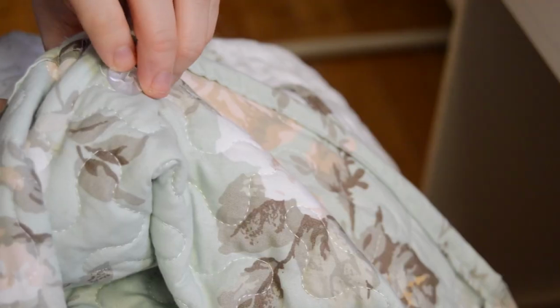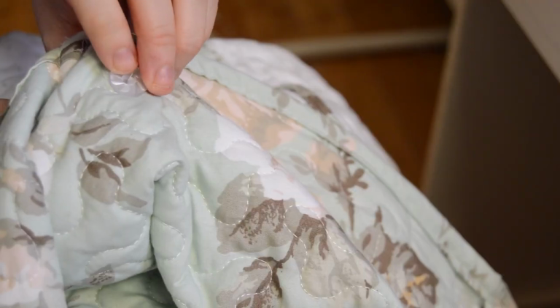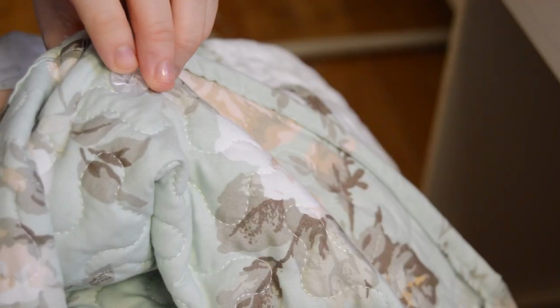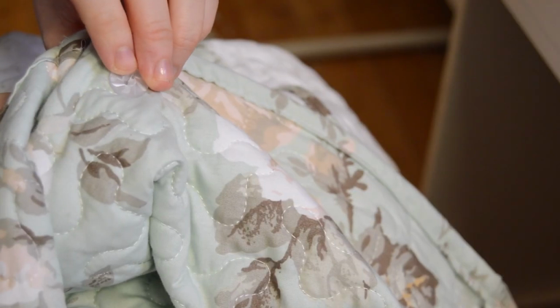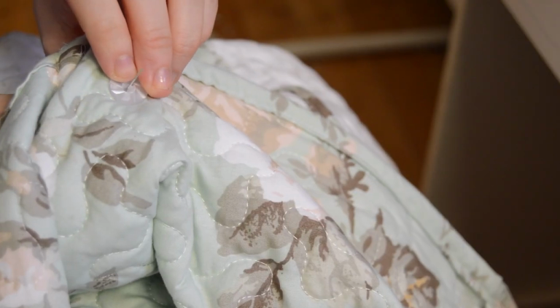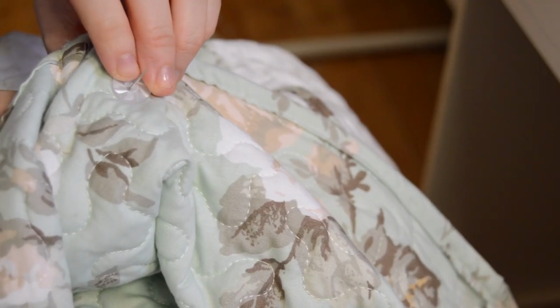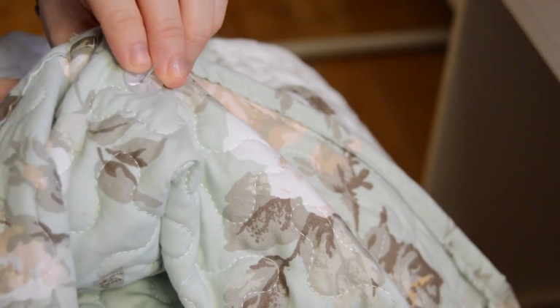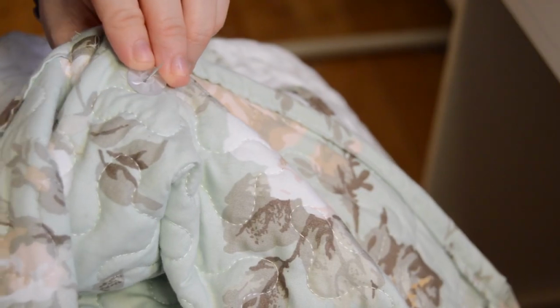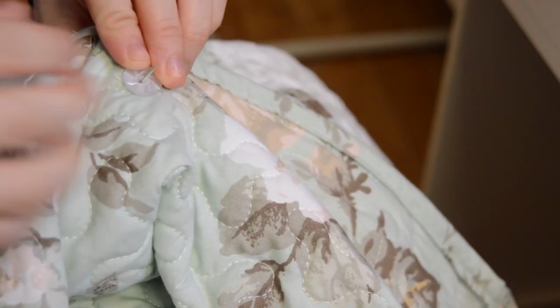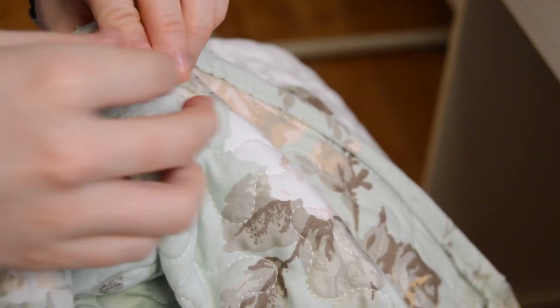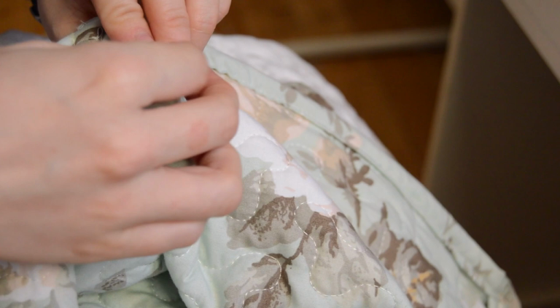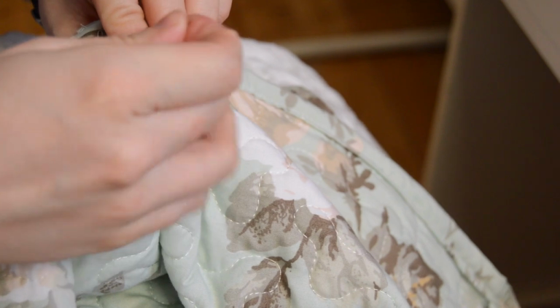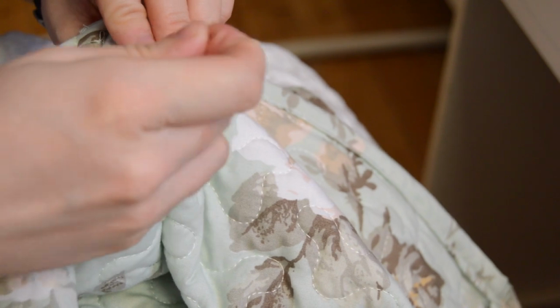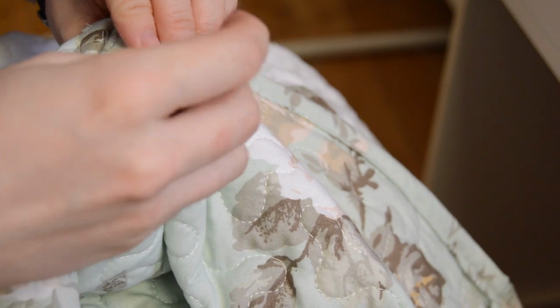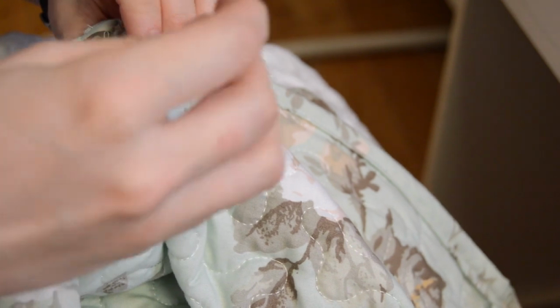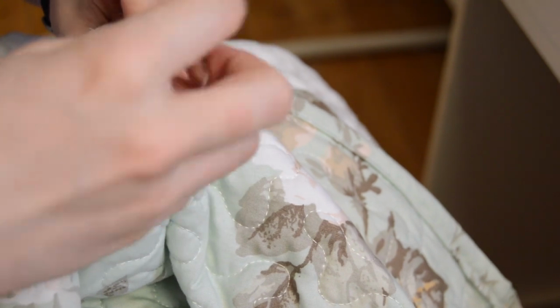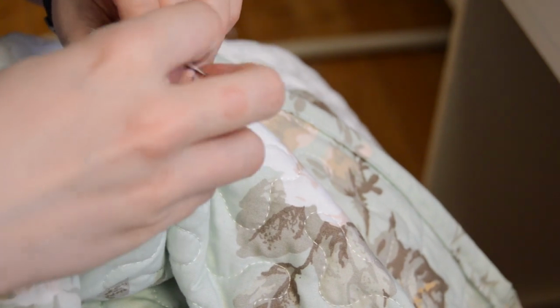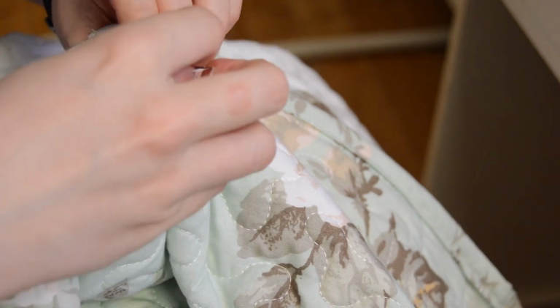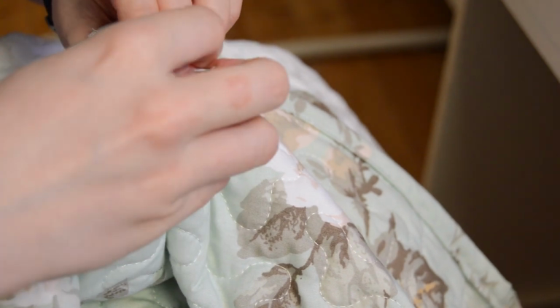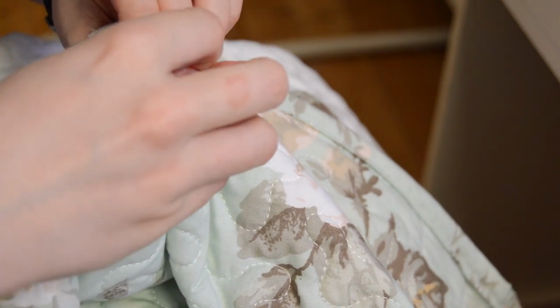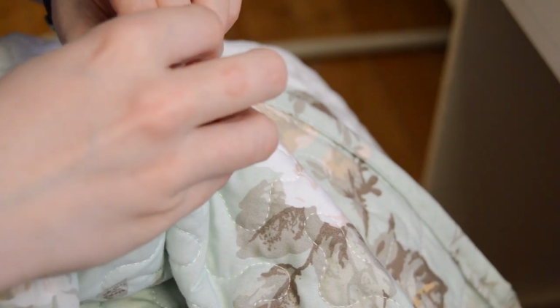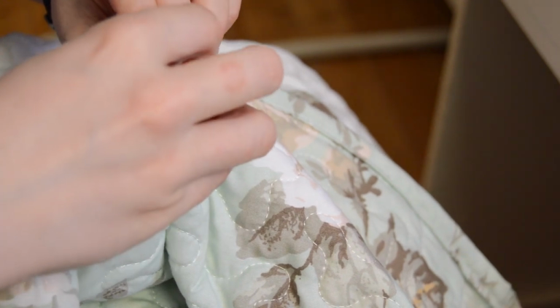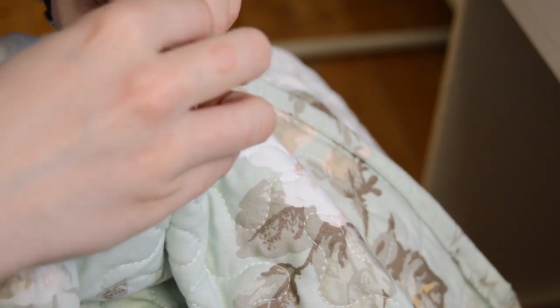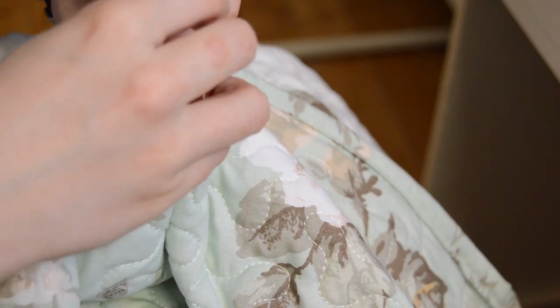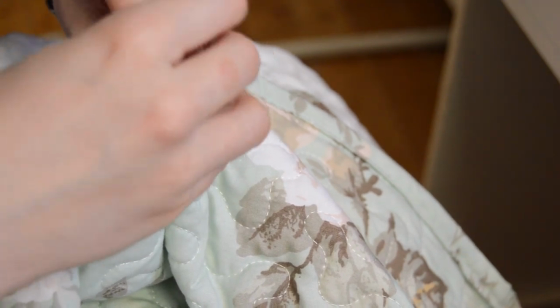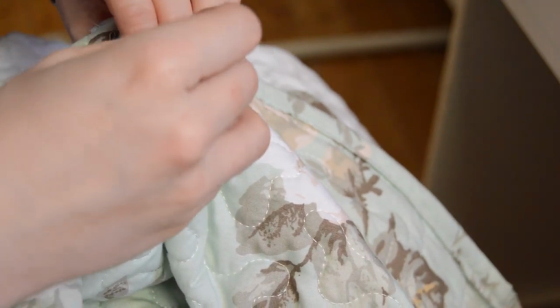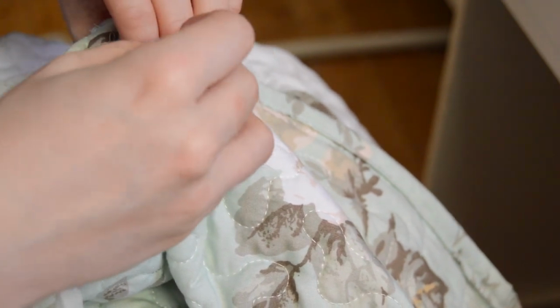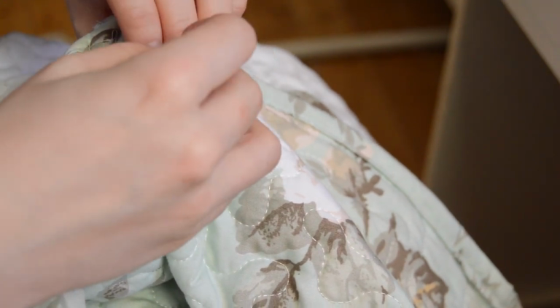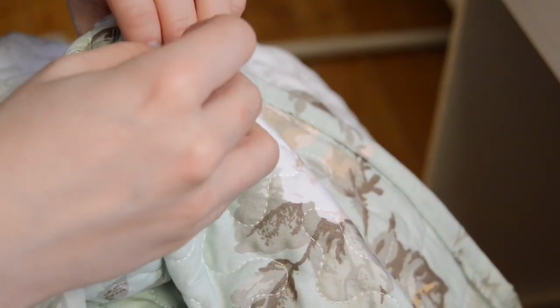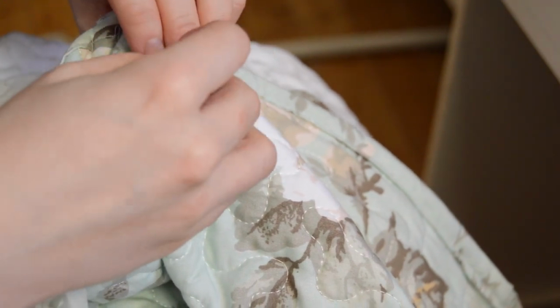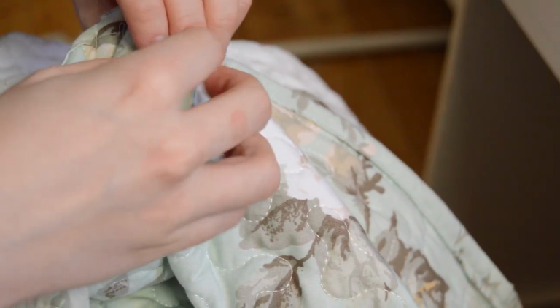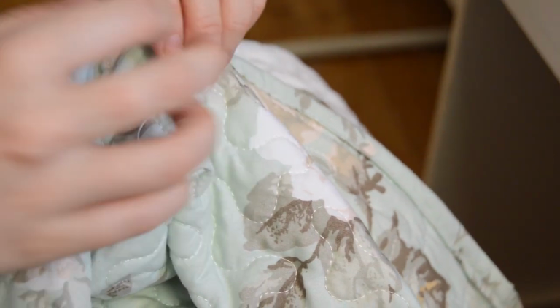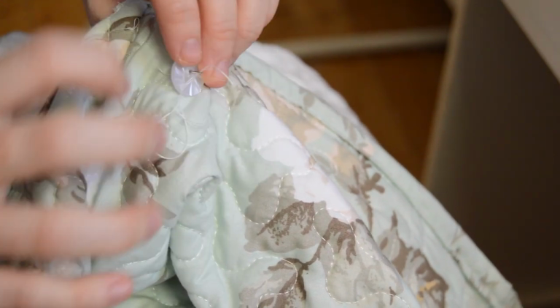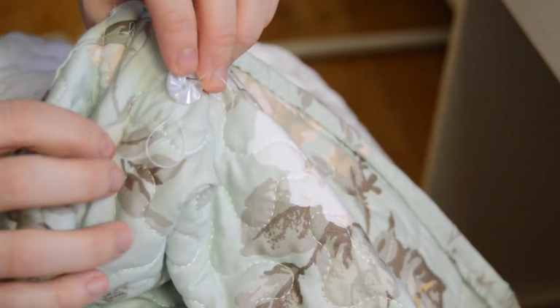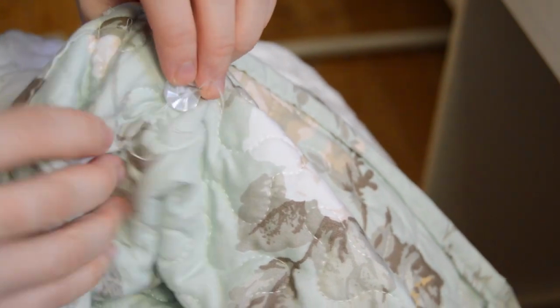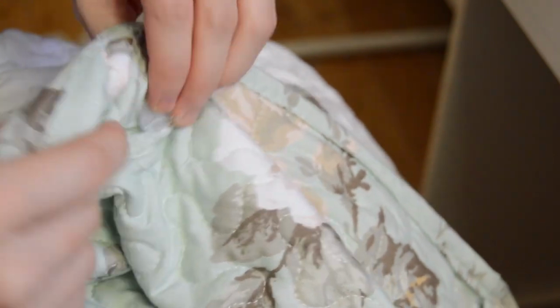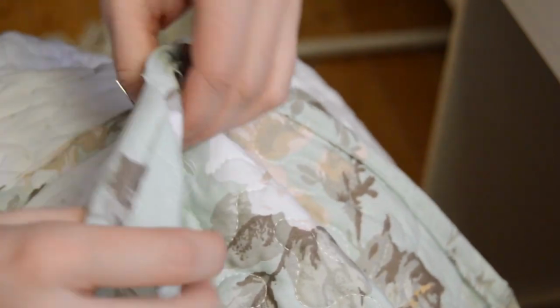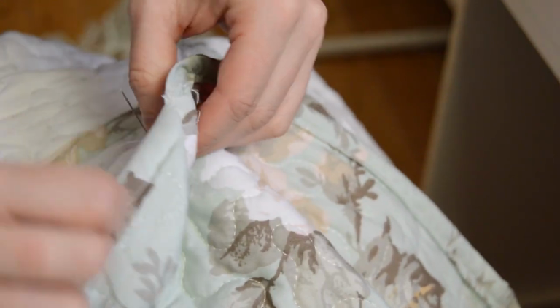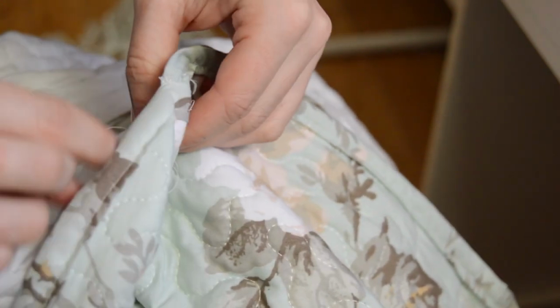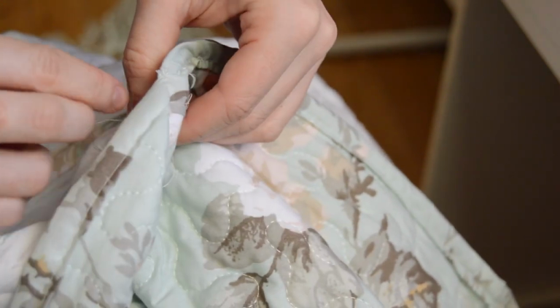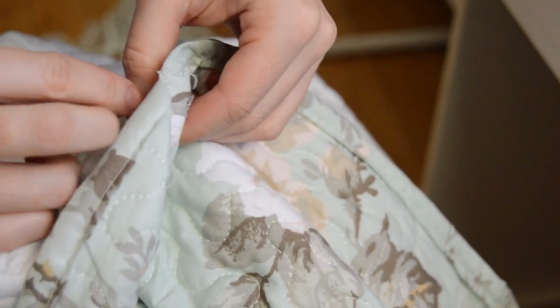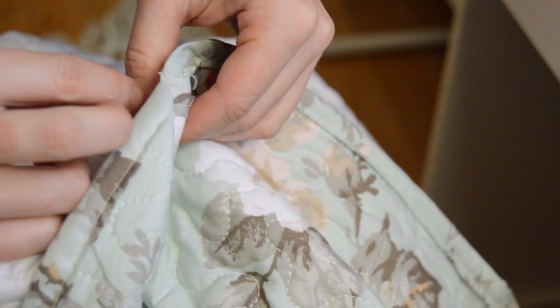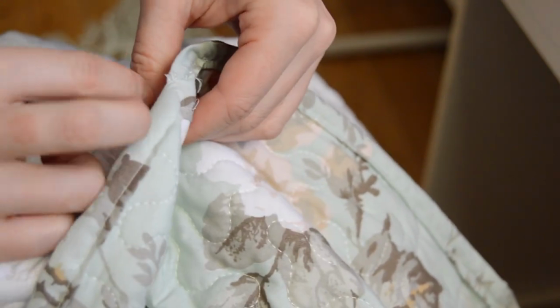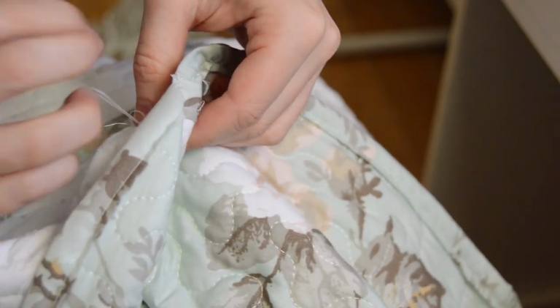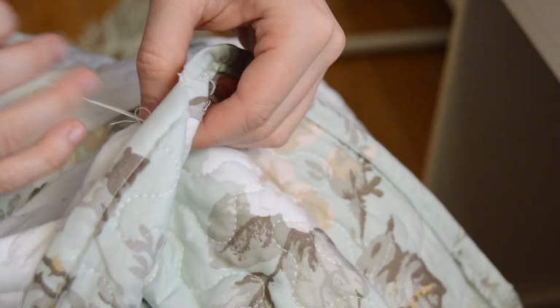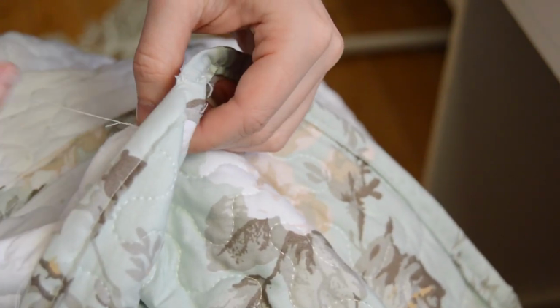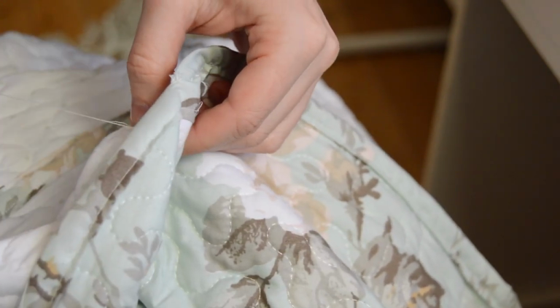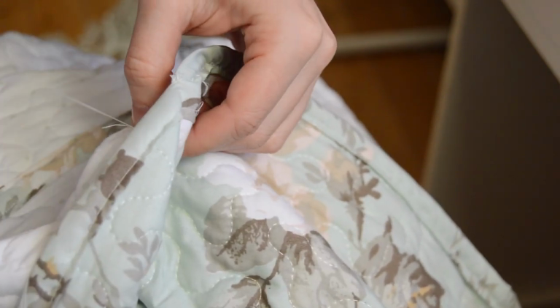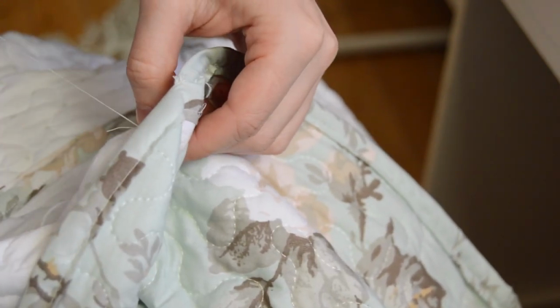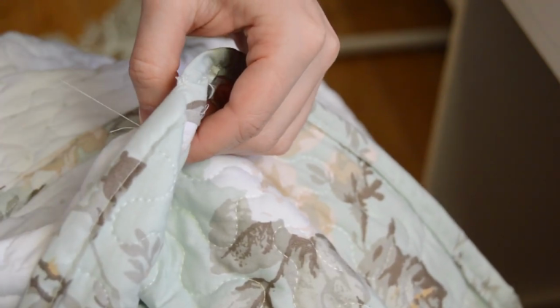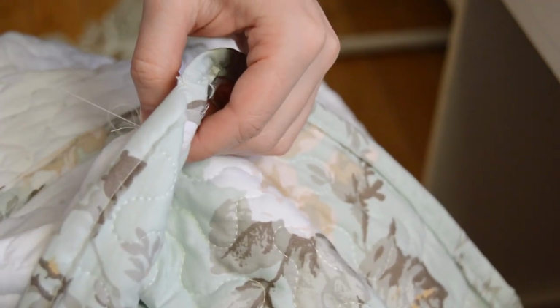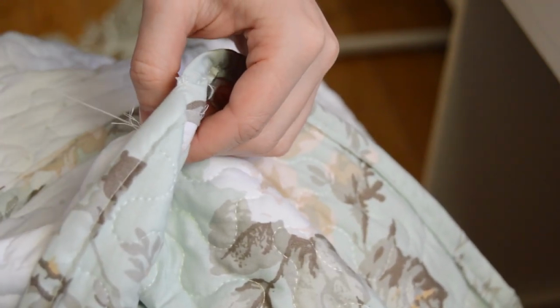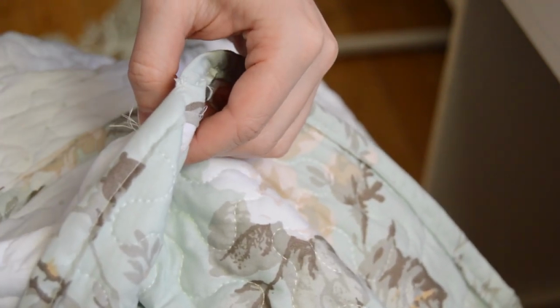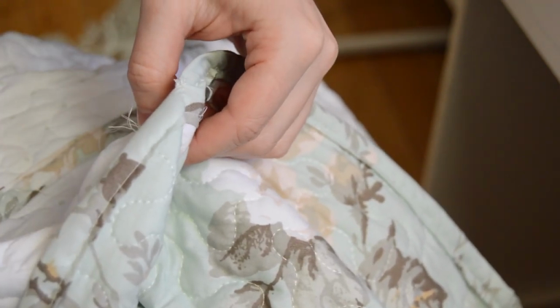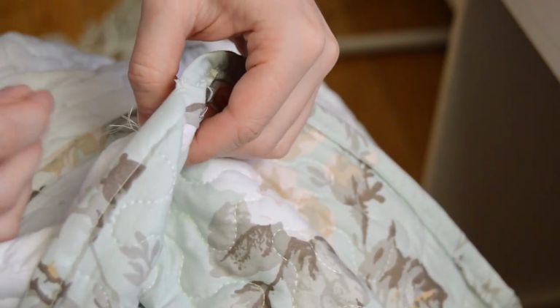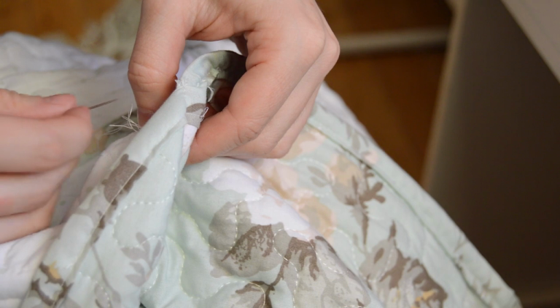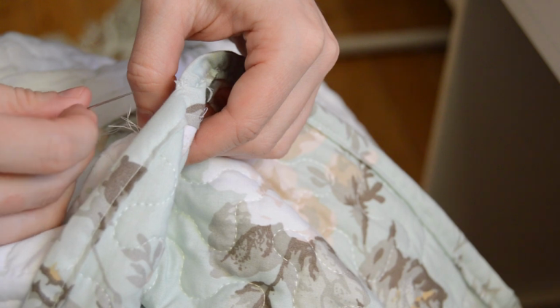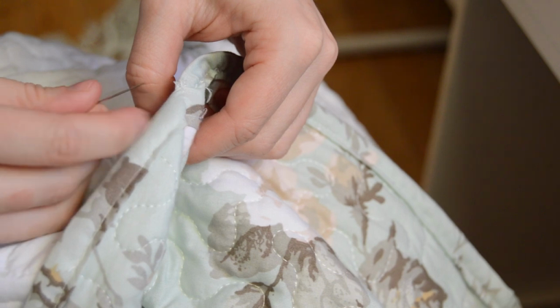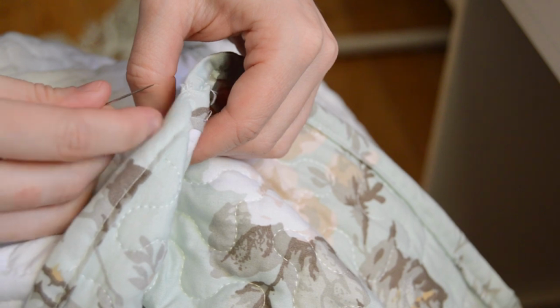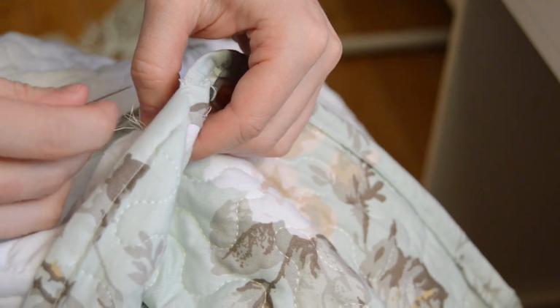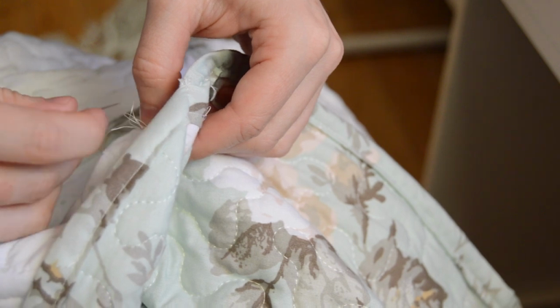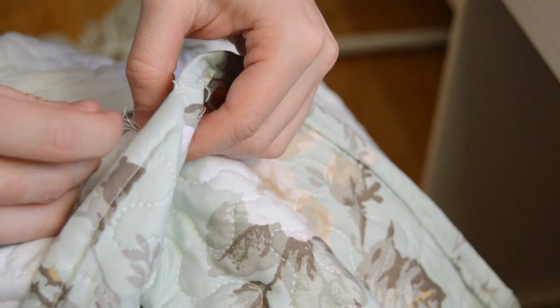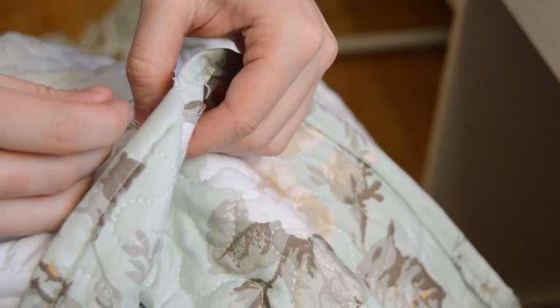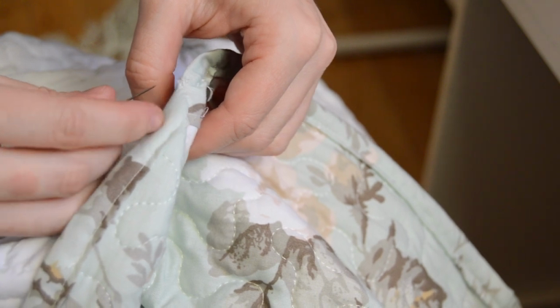I hand sewed all my buttons in, placing them about 2 inches or so from the seam of the jacket.